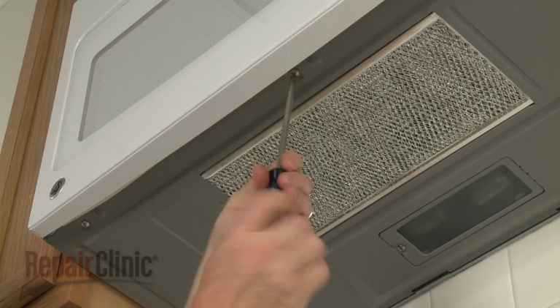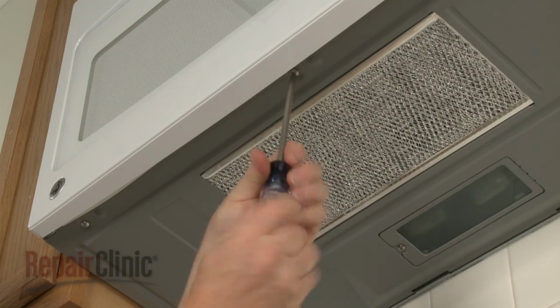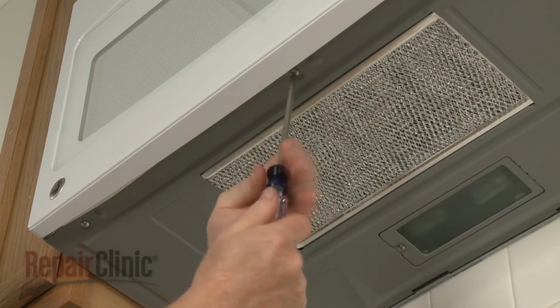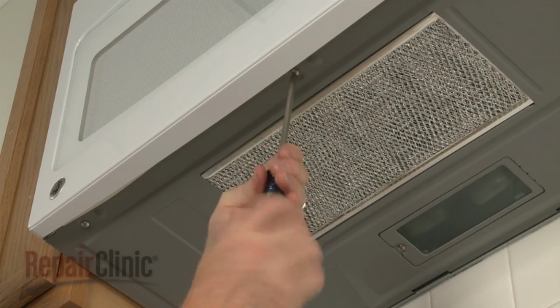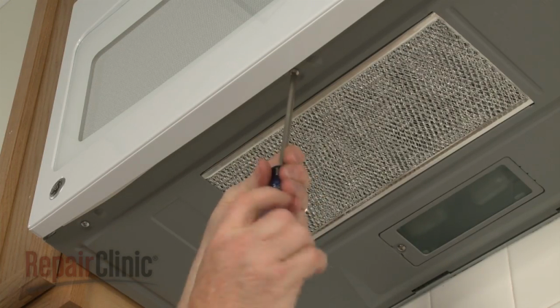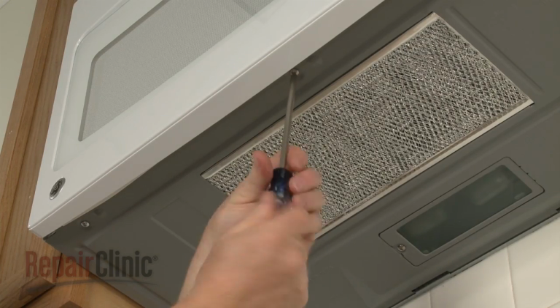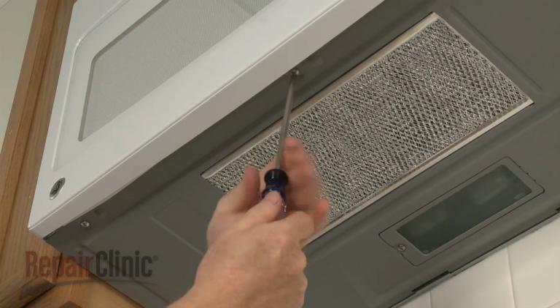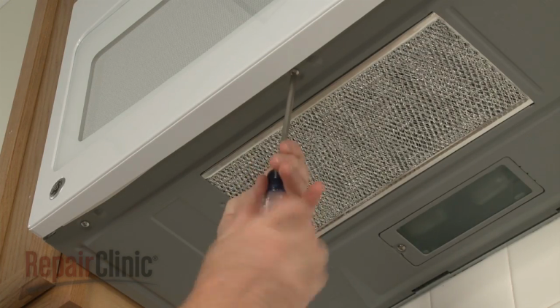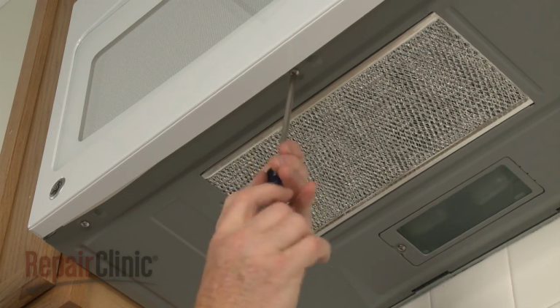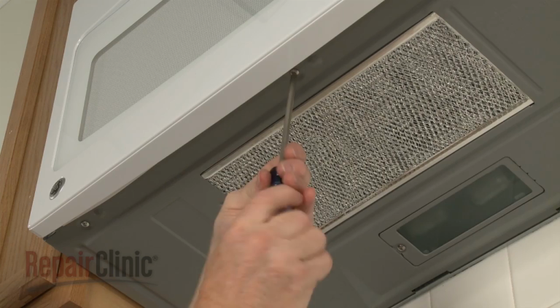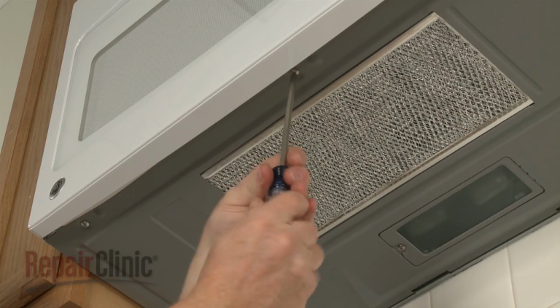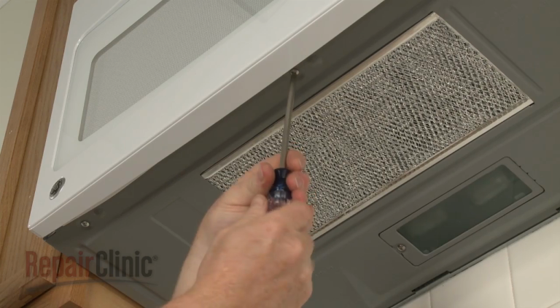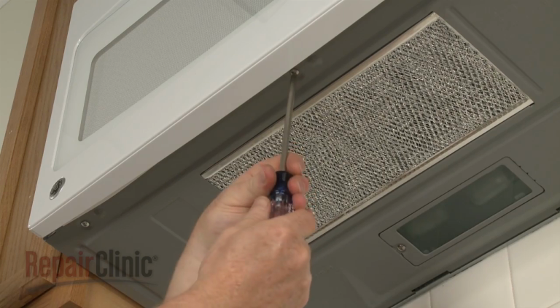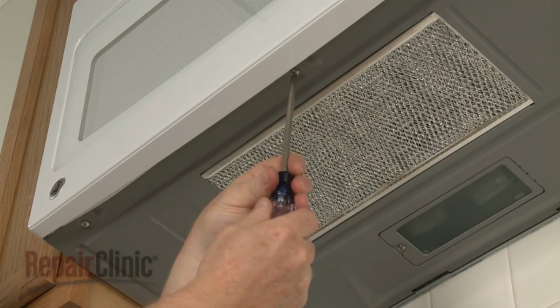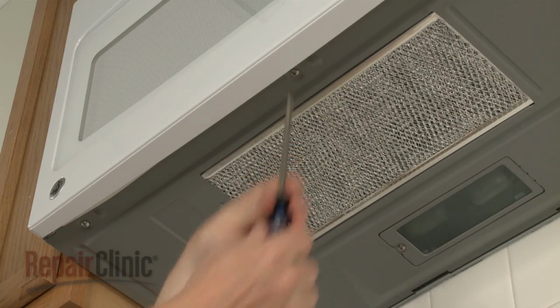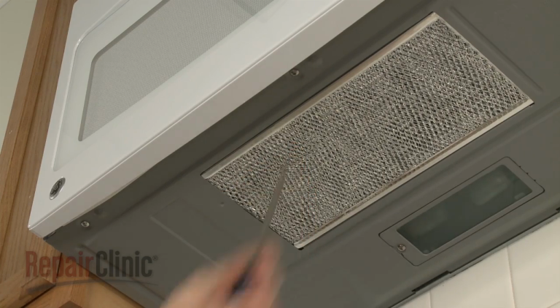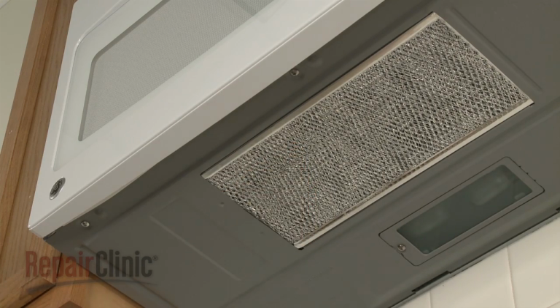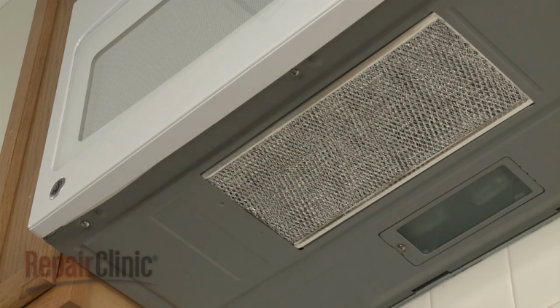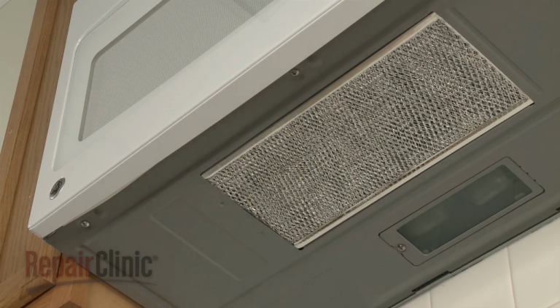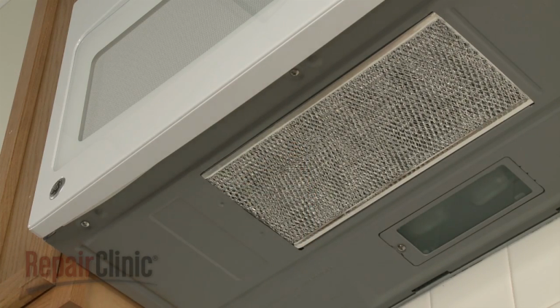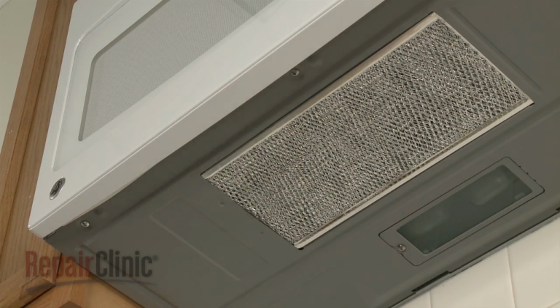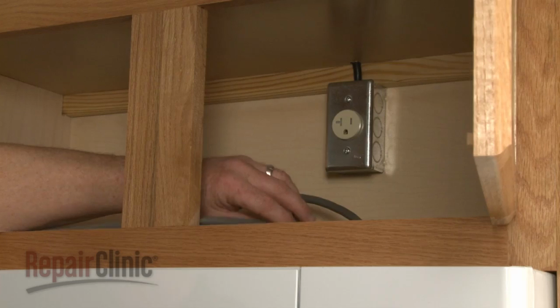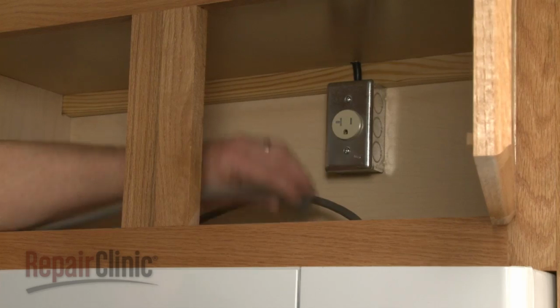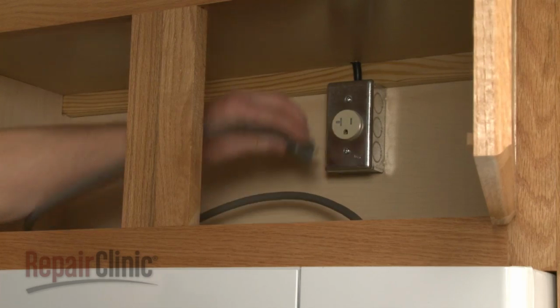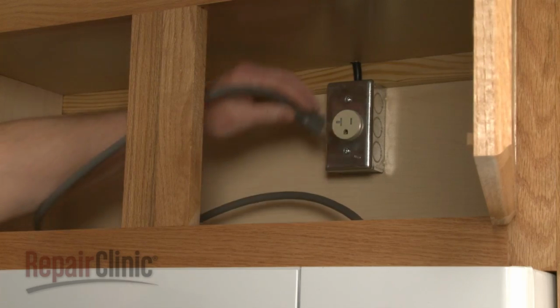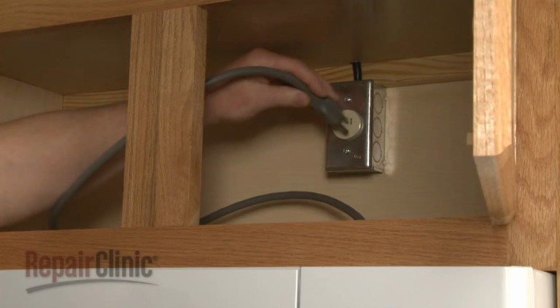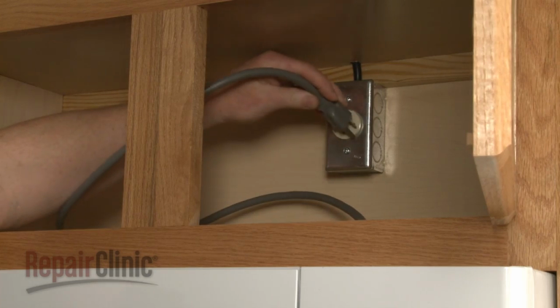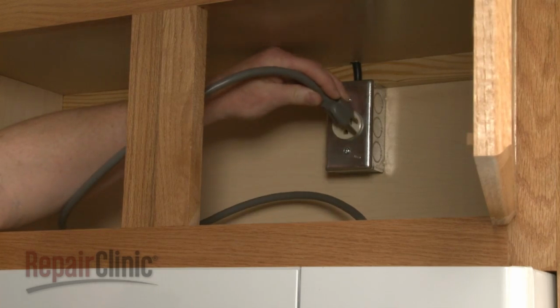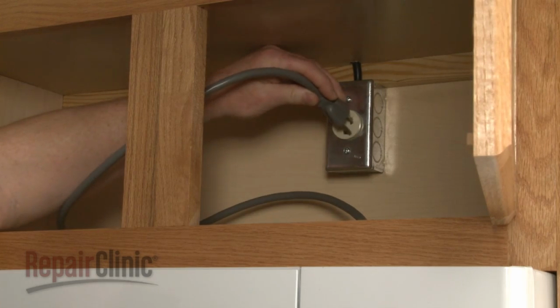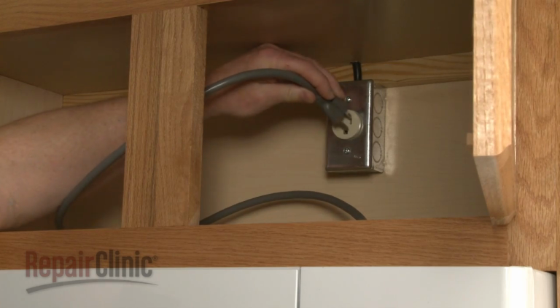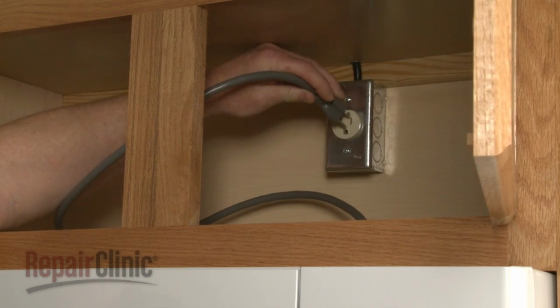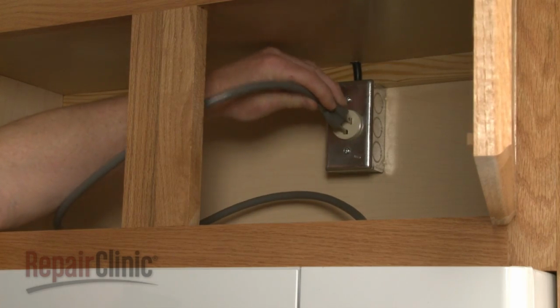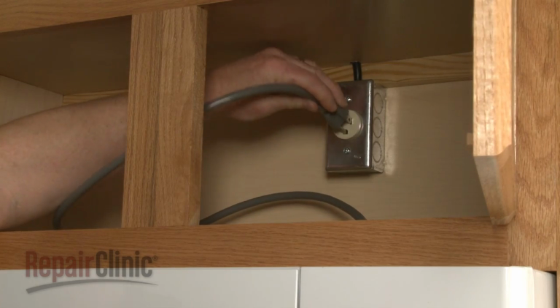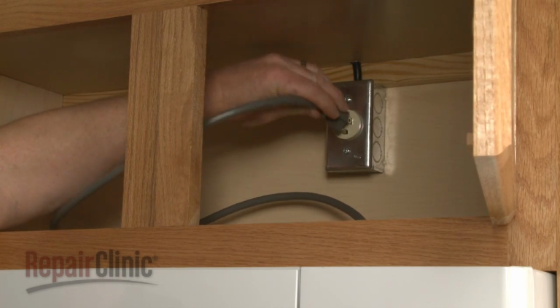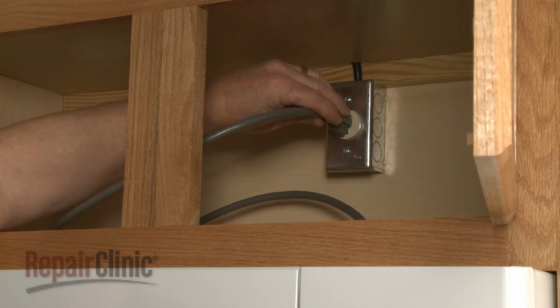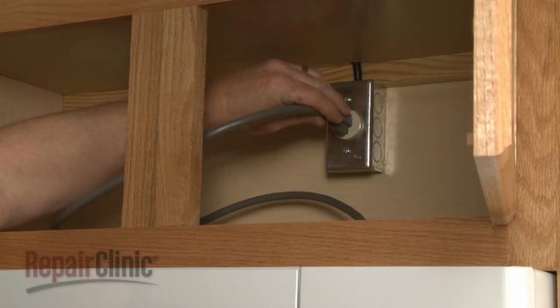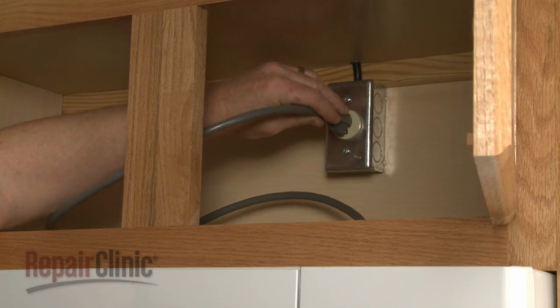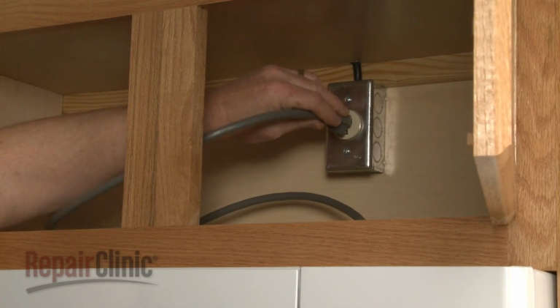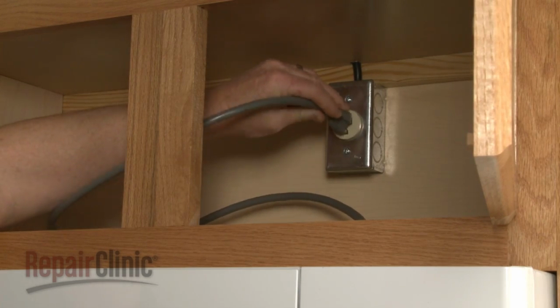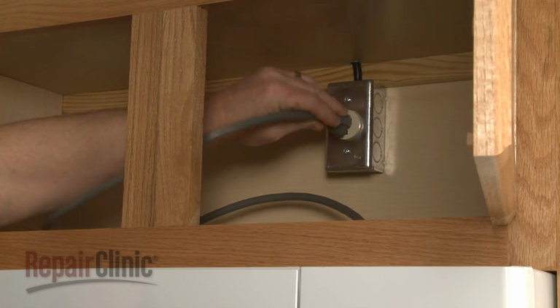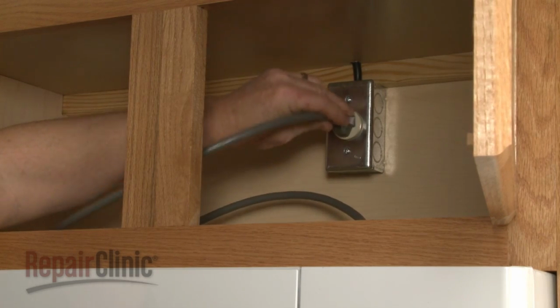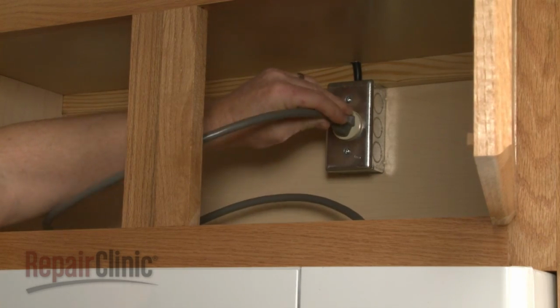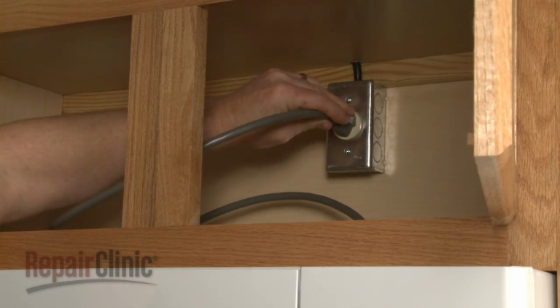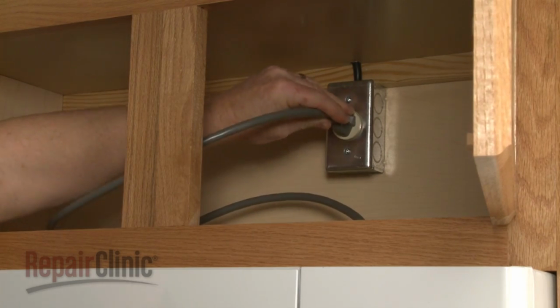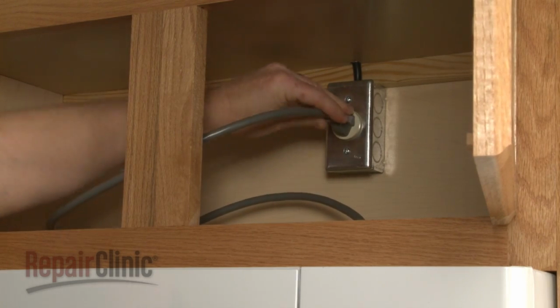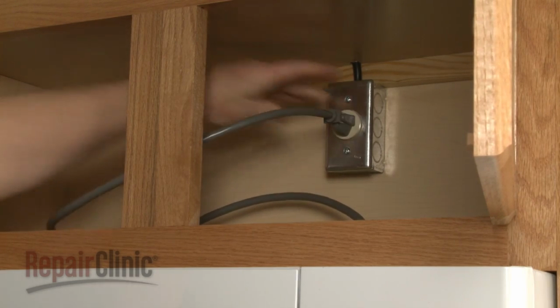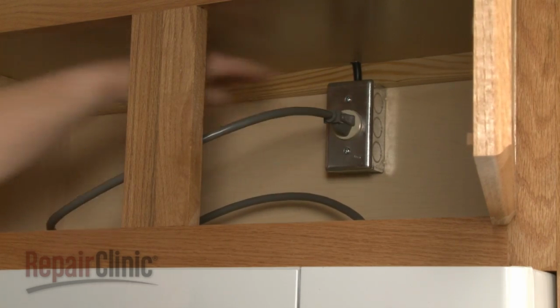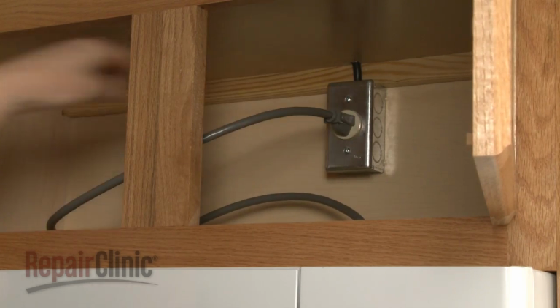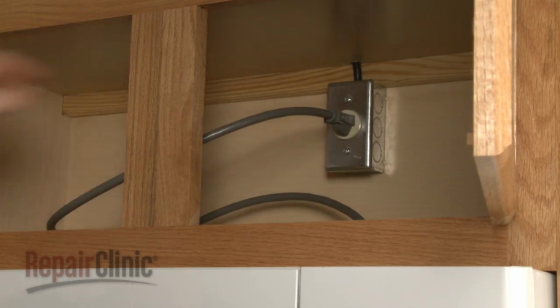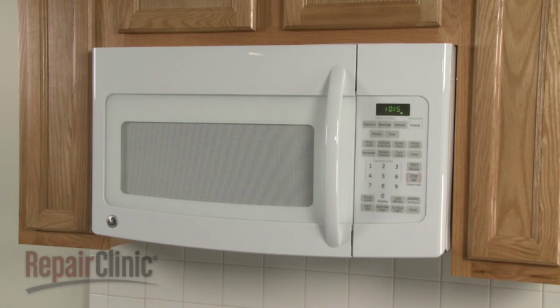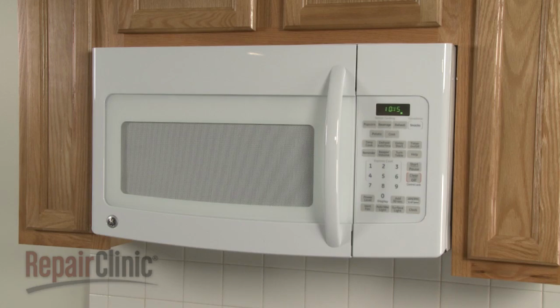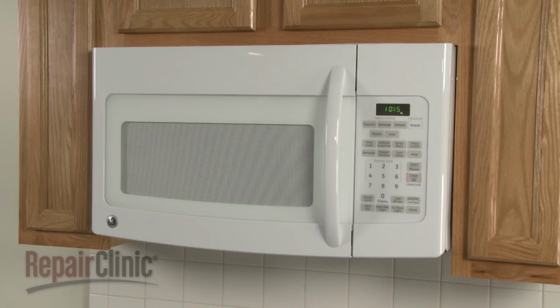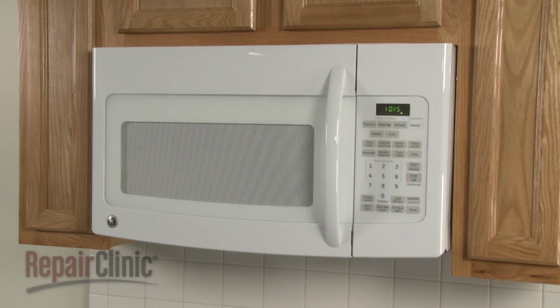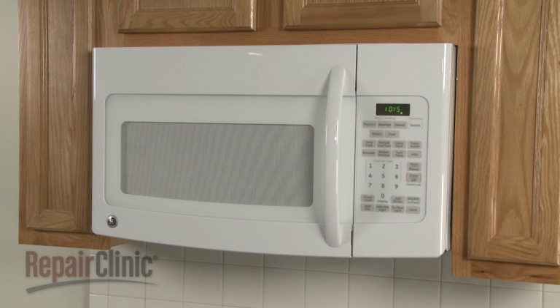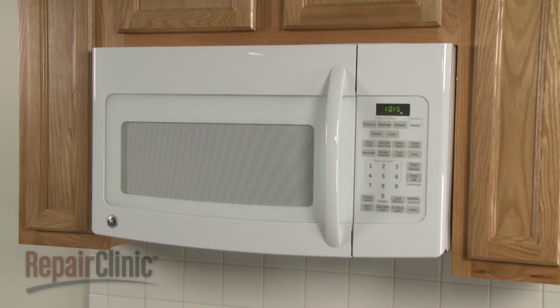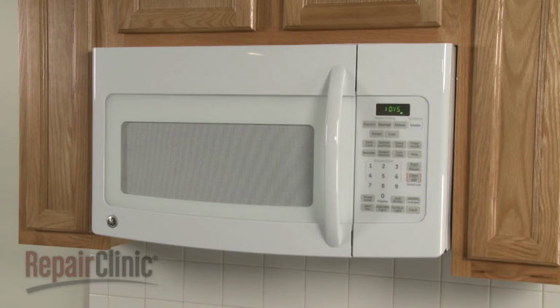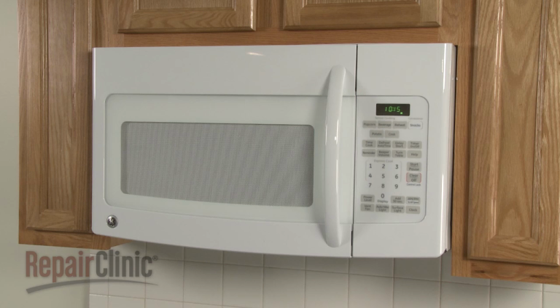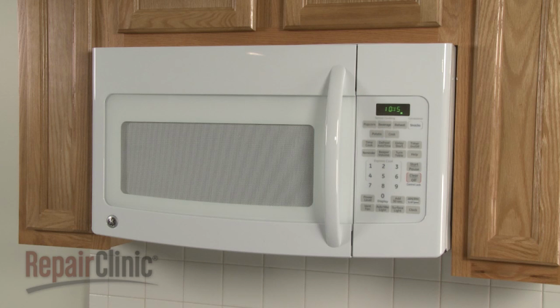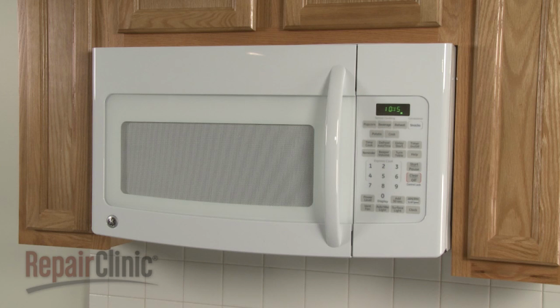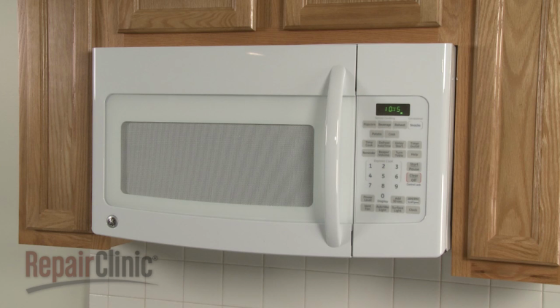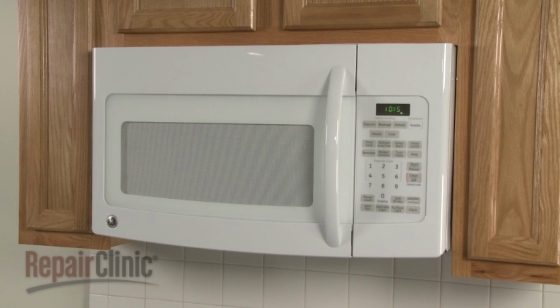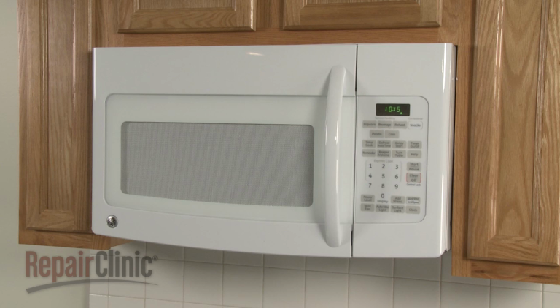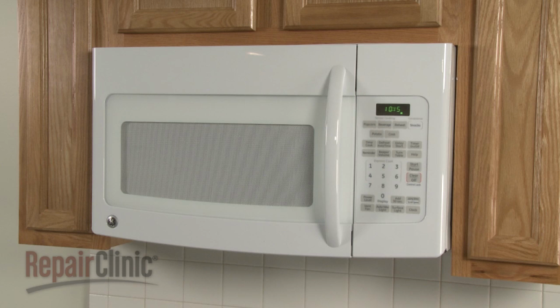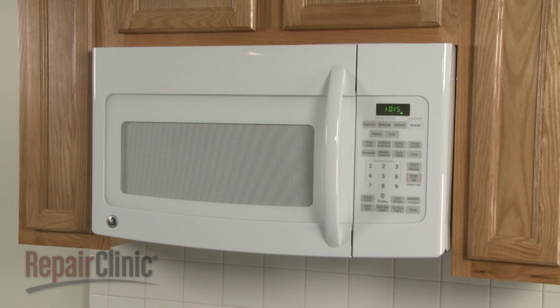With the microwave fully reassembled, you're ready to plug it back in and confirm that the appliance is functioning properly.